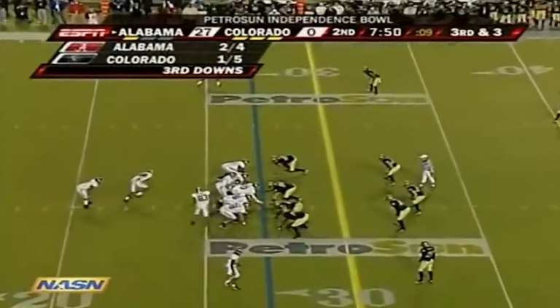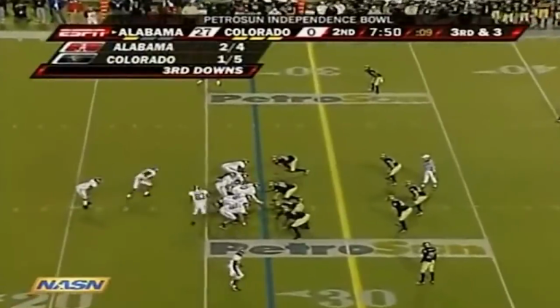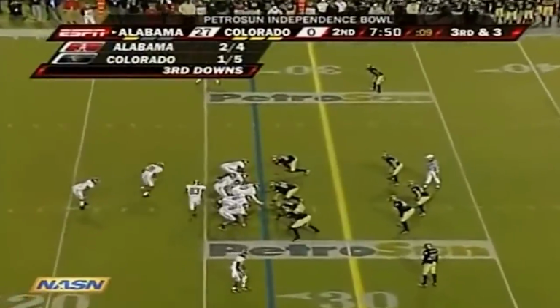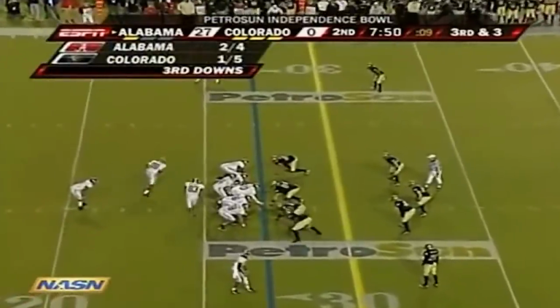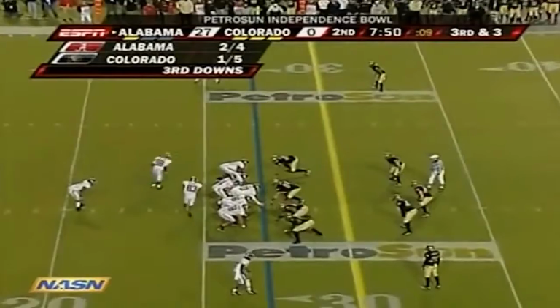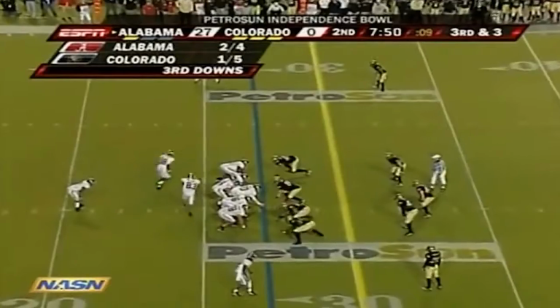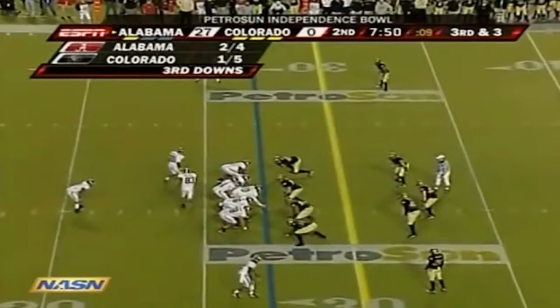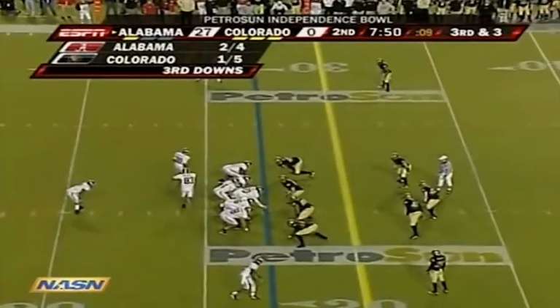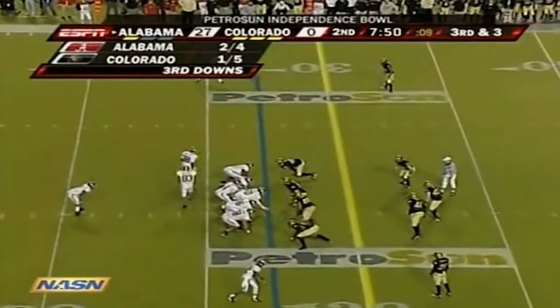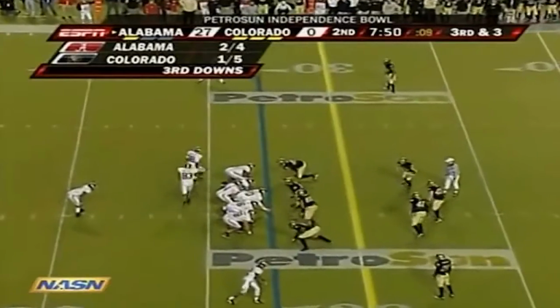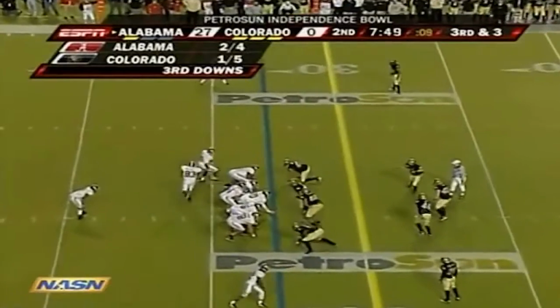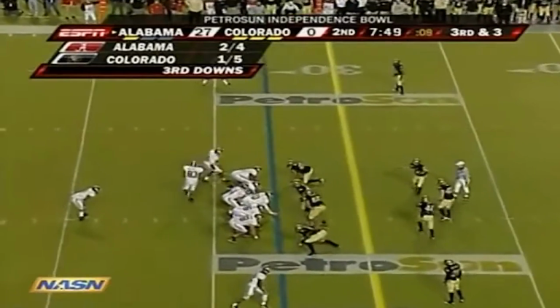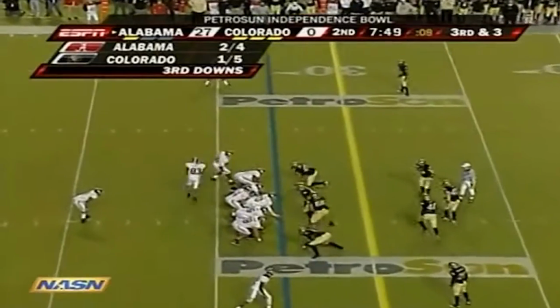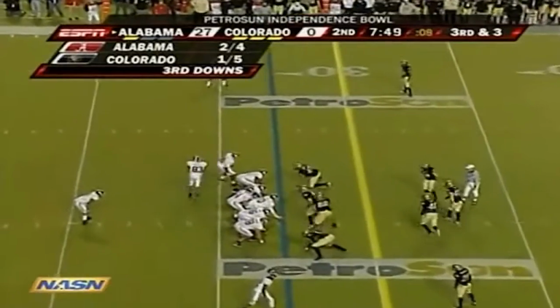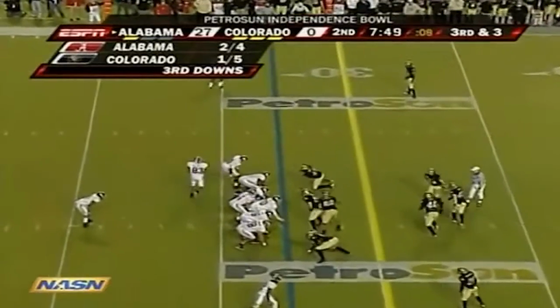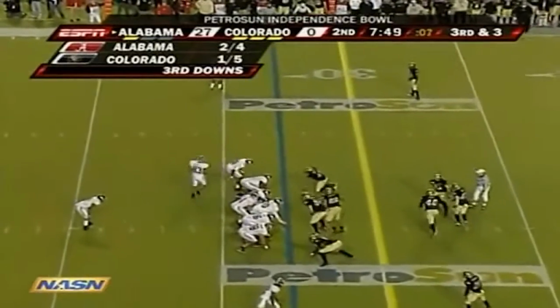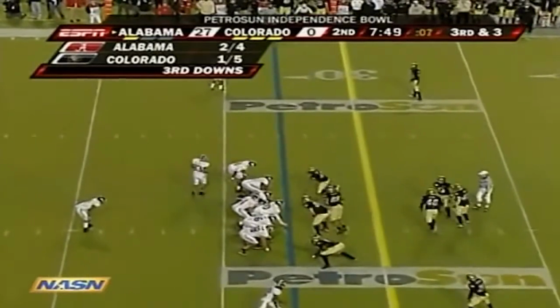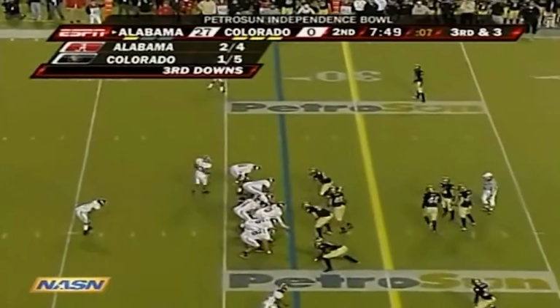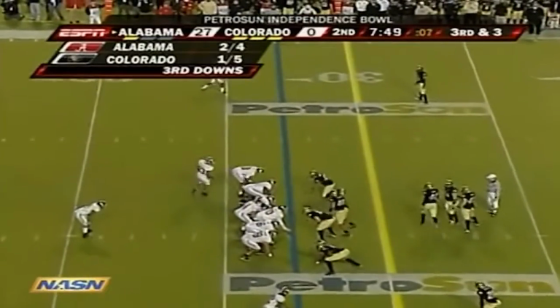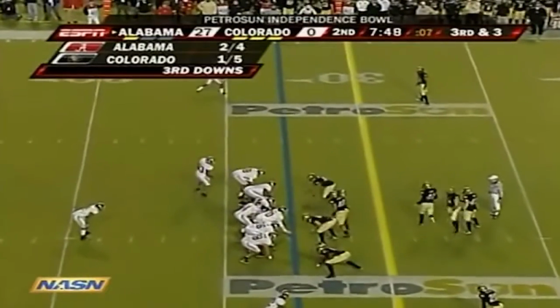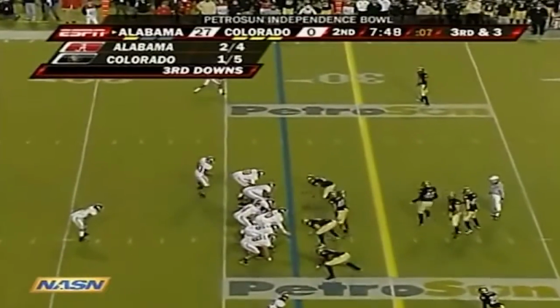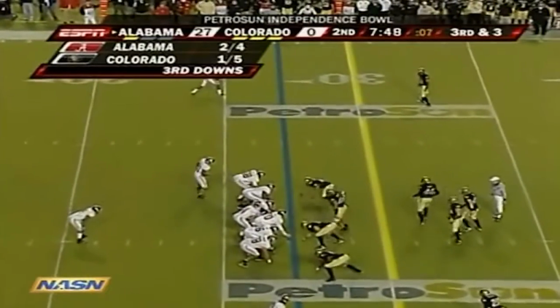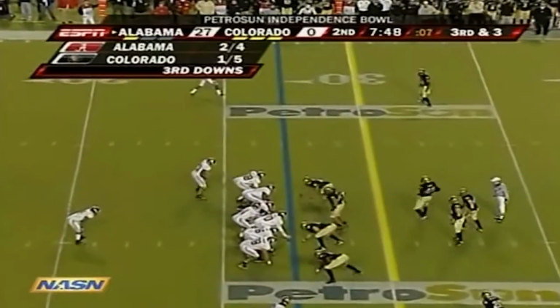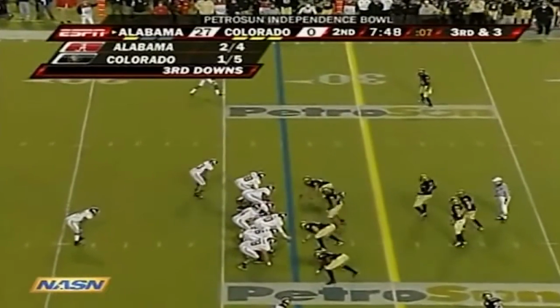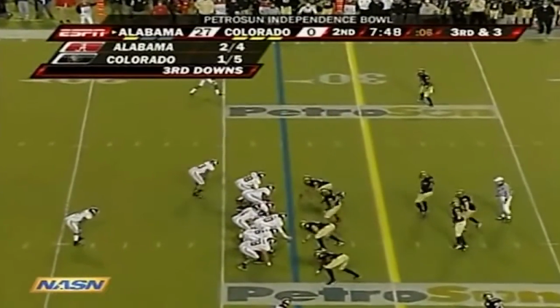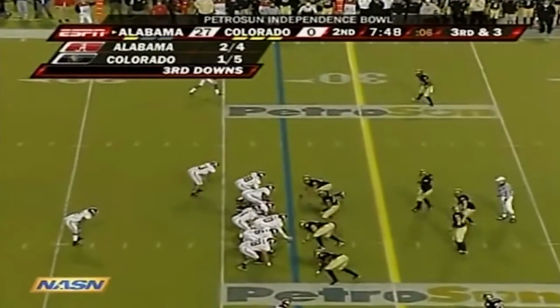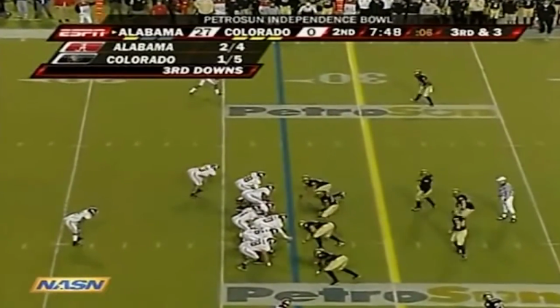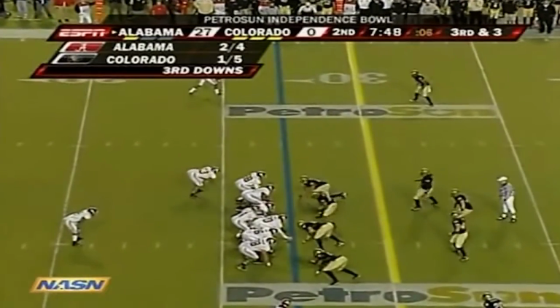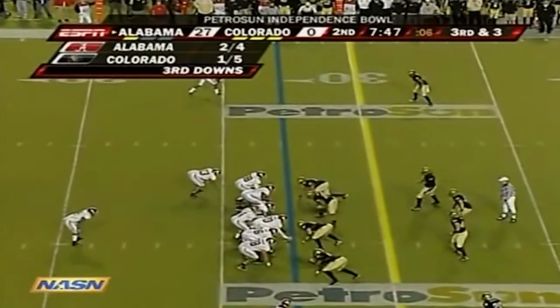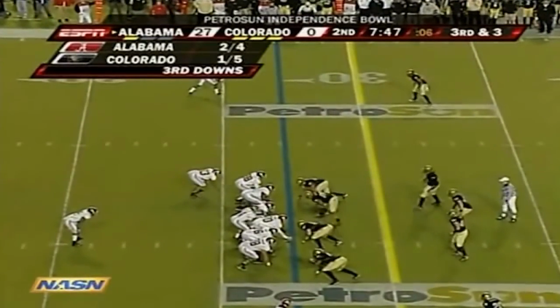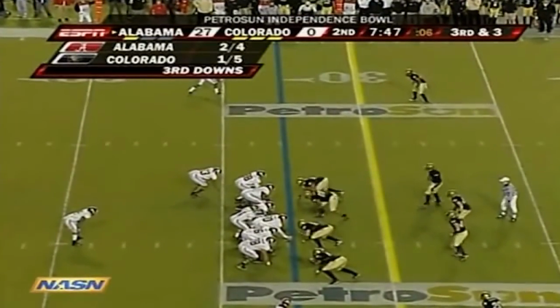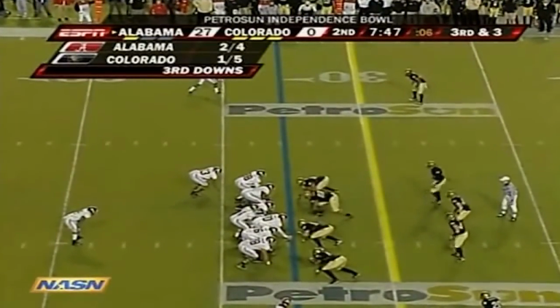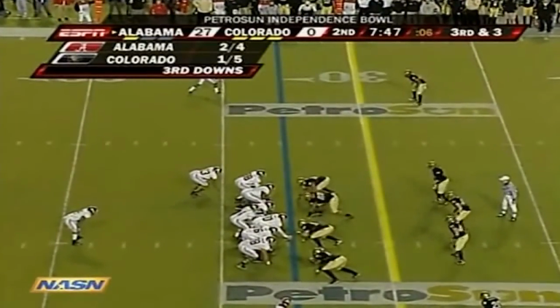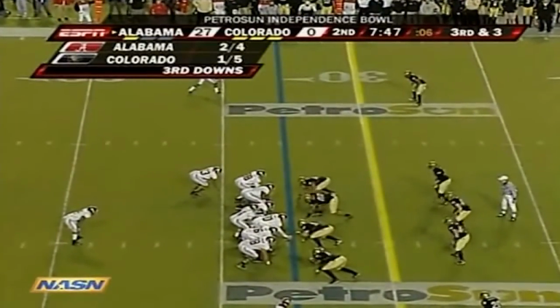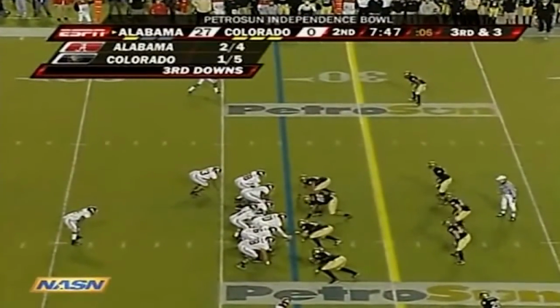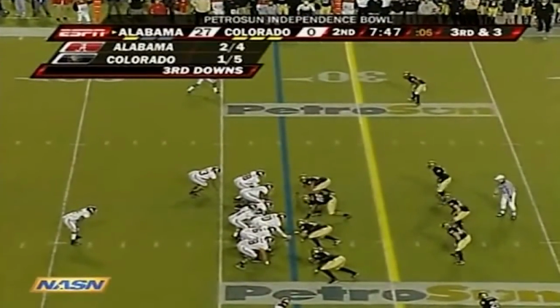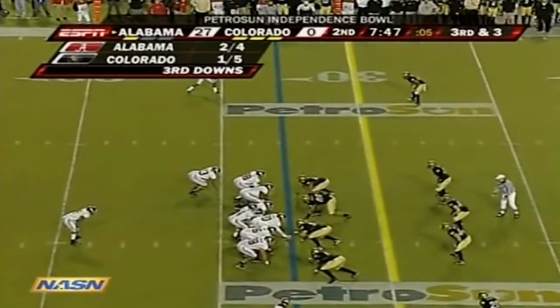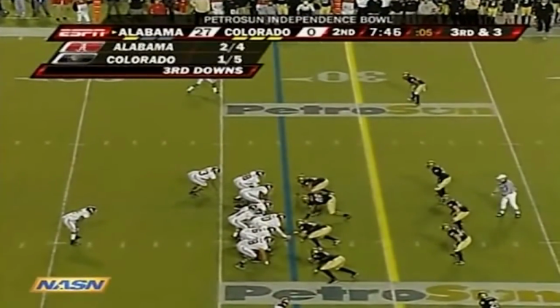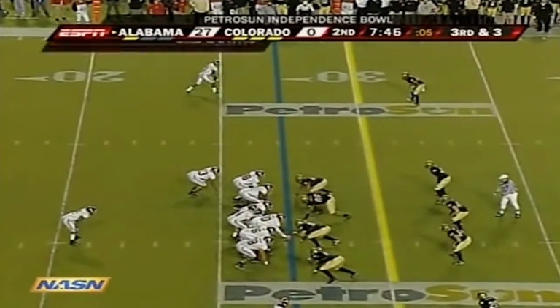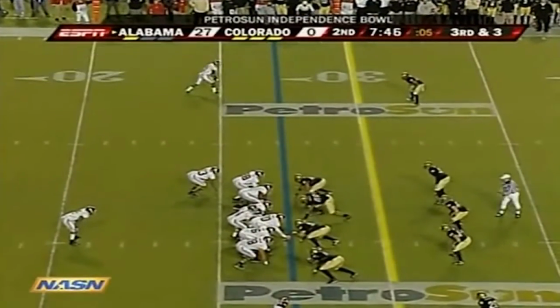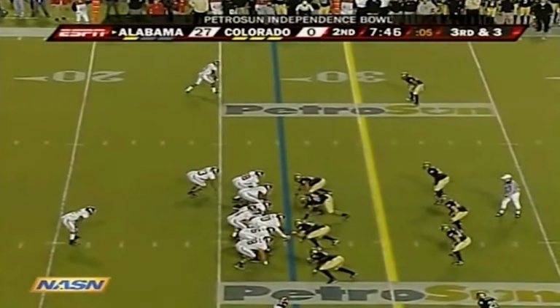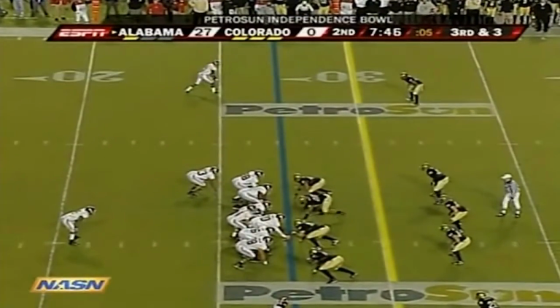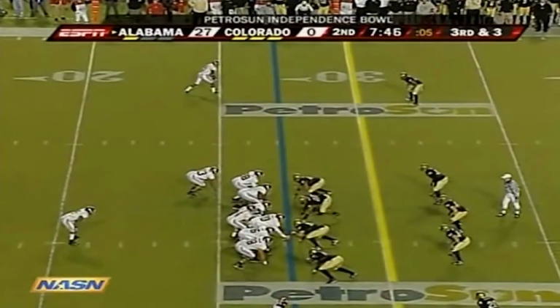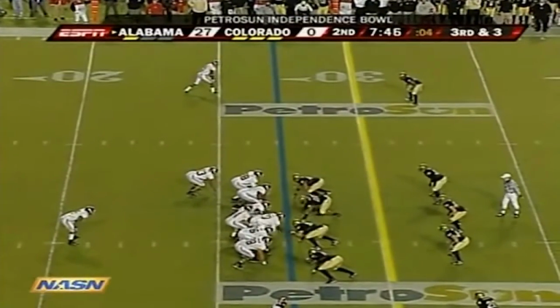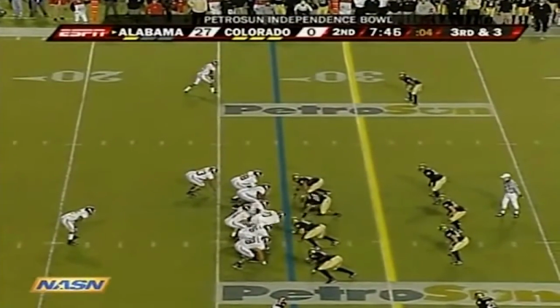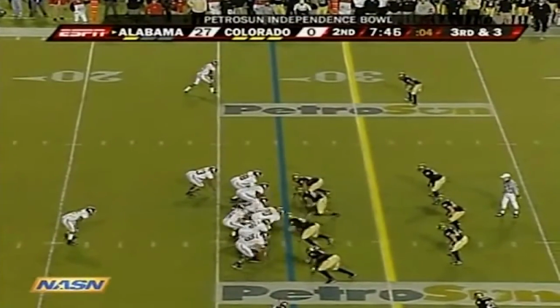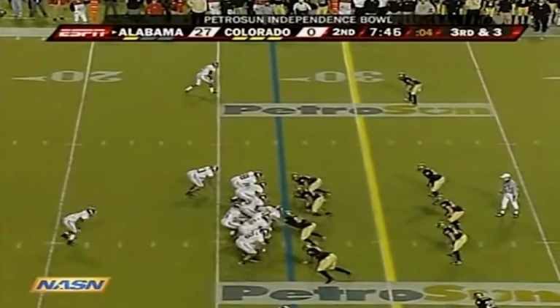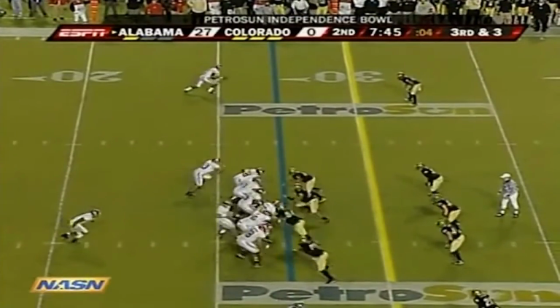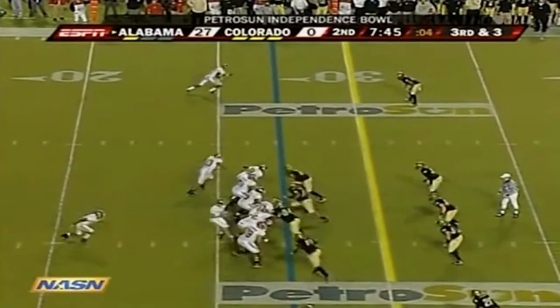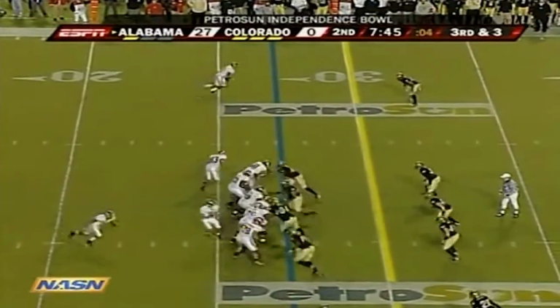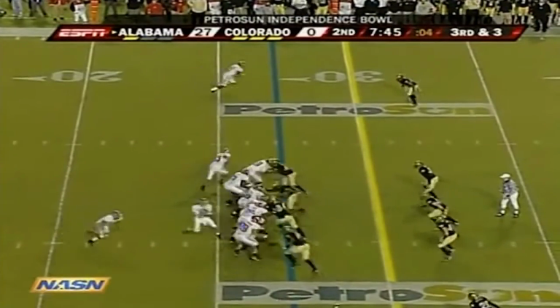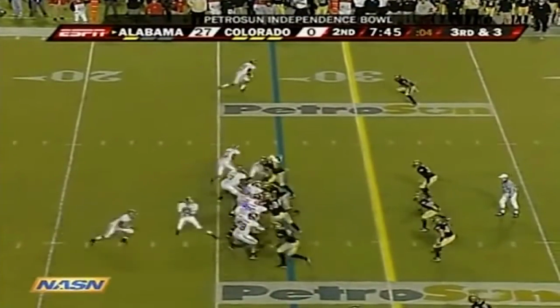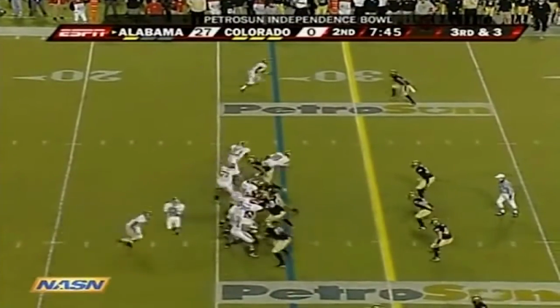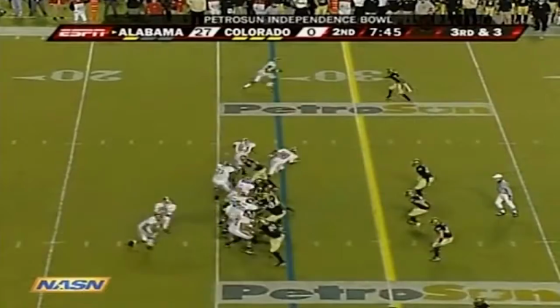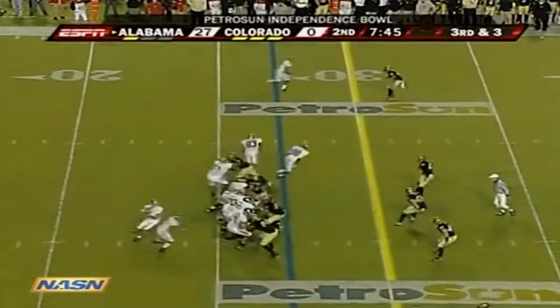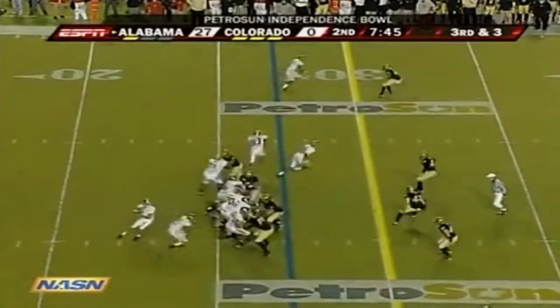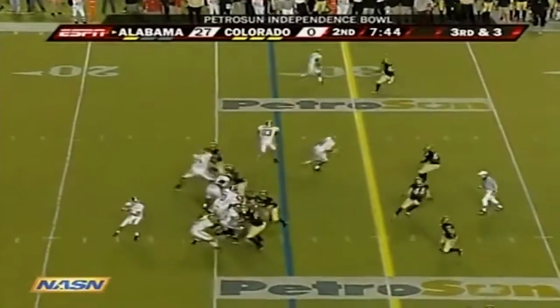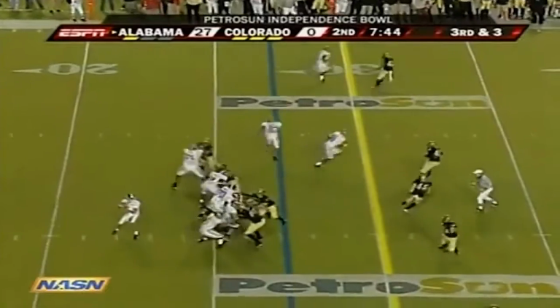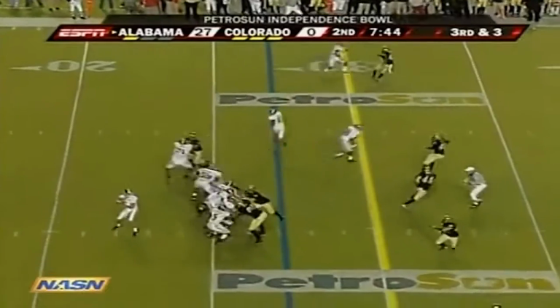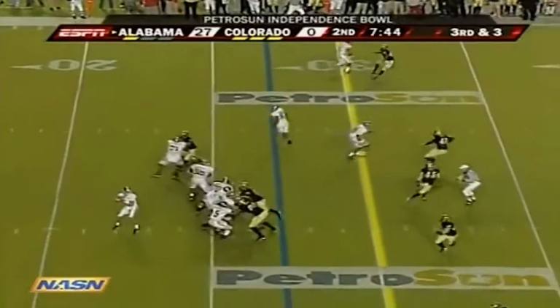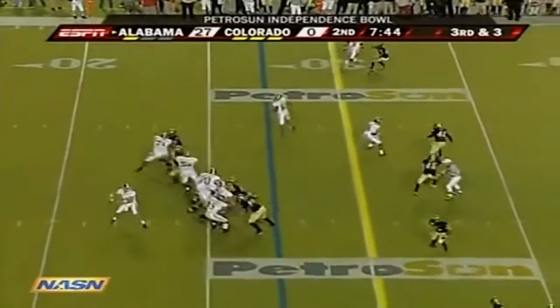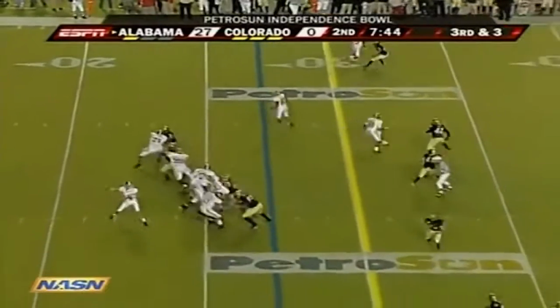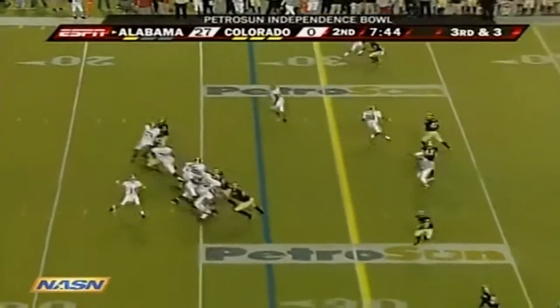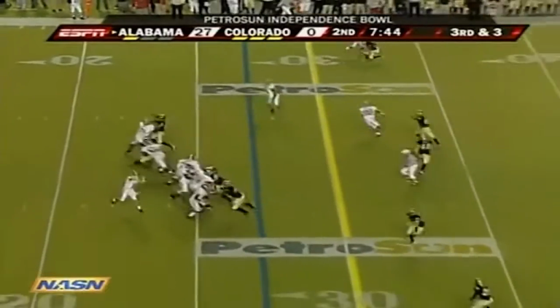The pass is complete, and there's the speed of that Alabama defense — good closing speed by Lionel Mitchell, the backup corner. That touchdown-to-interception ratio wasn't all that great, but he's up his numbers in this game. They lead 27-0.